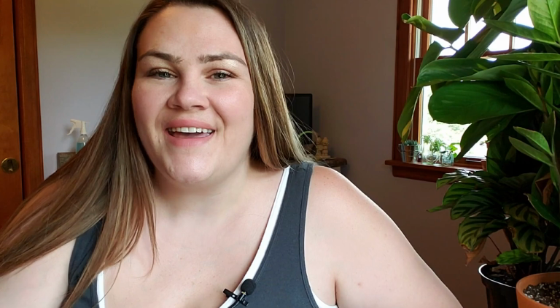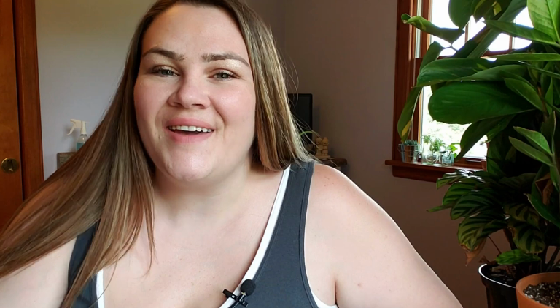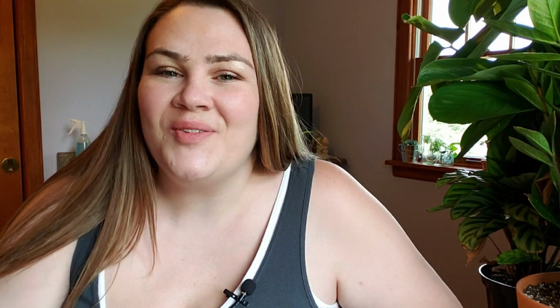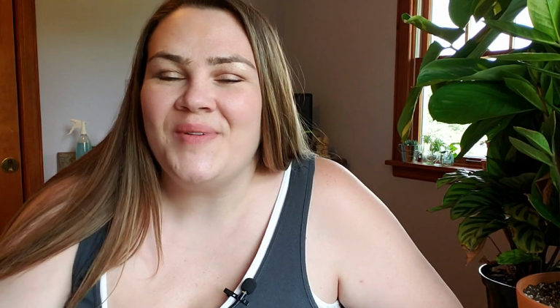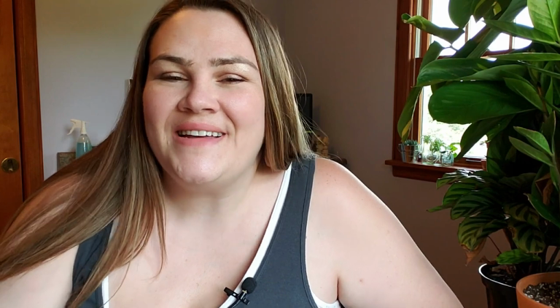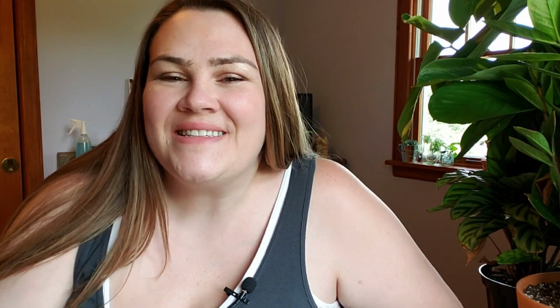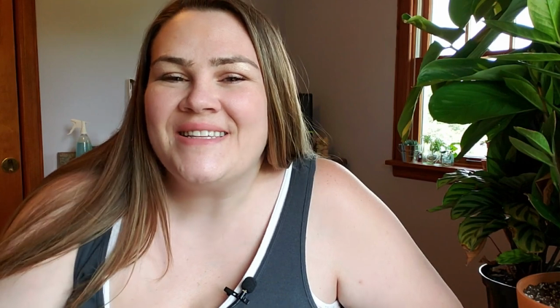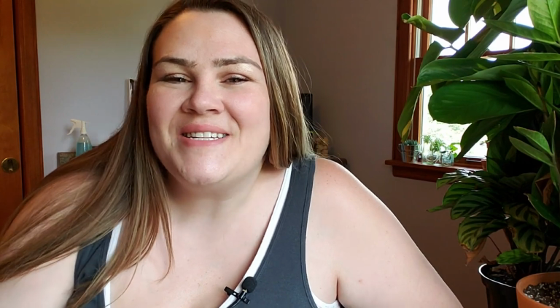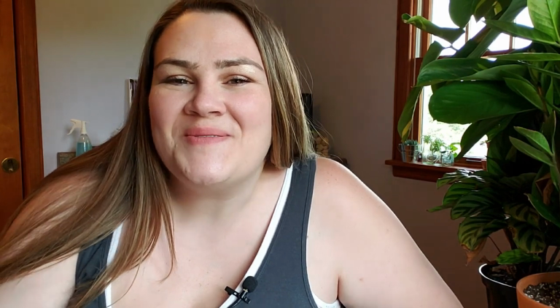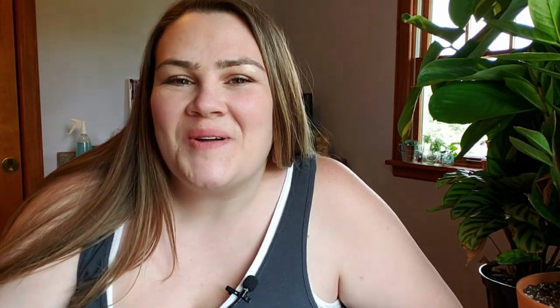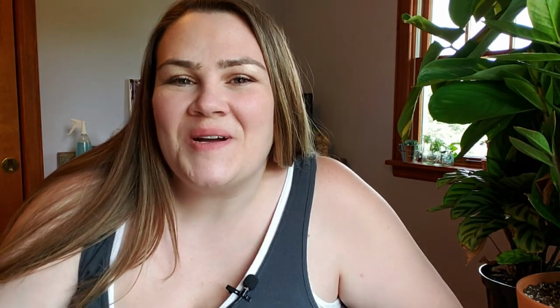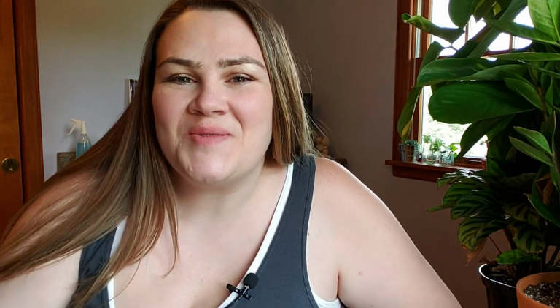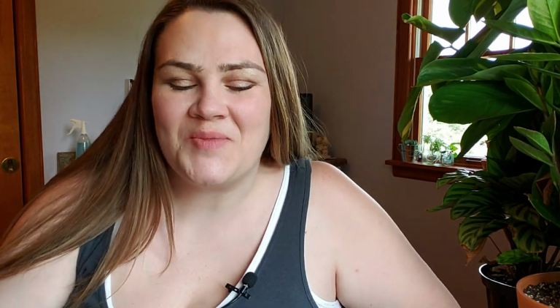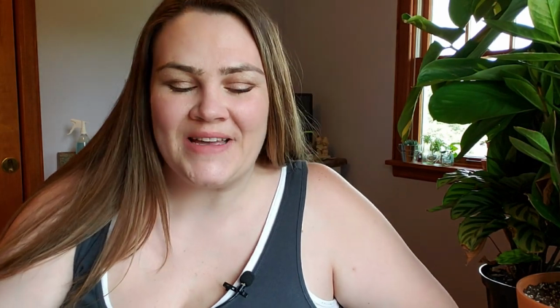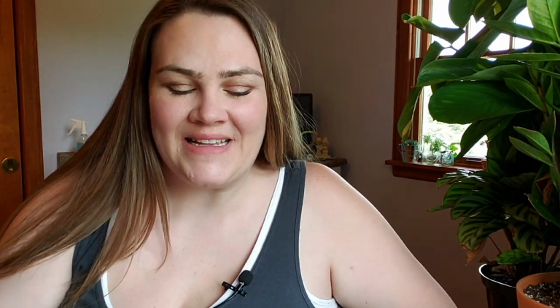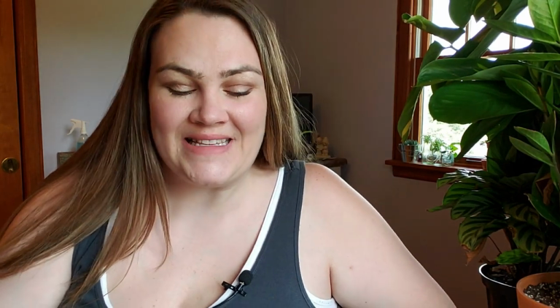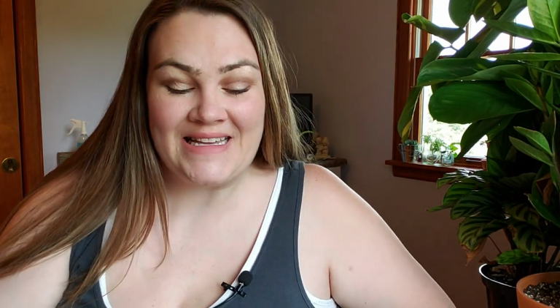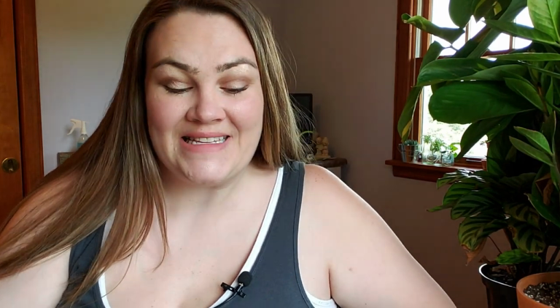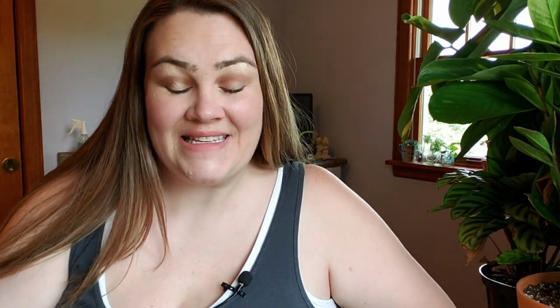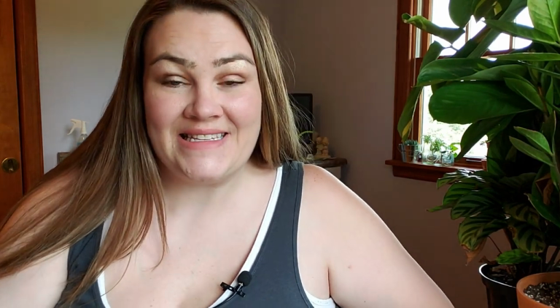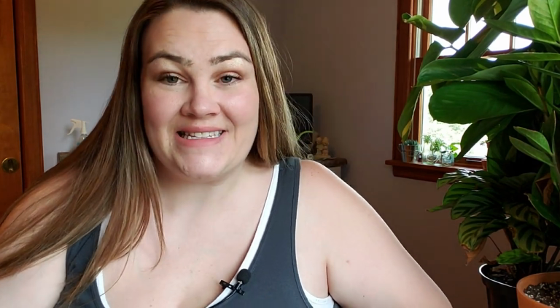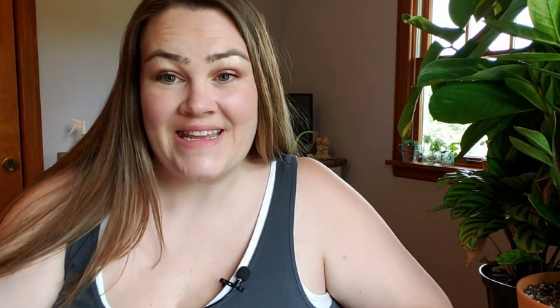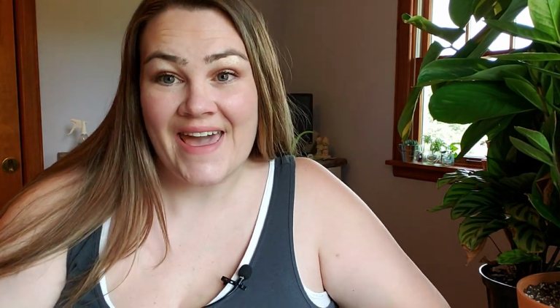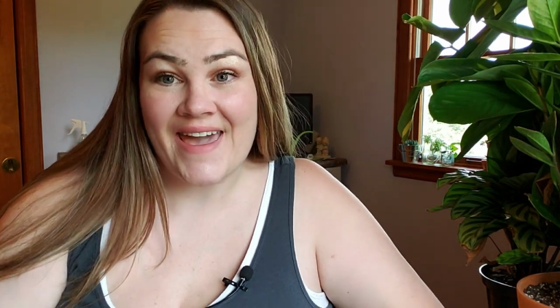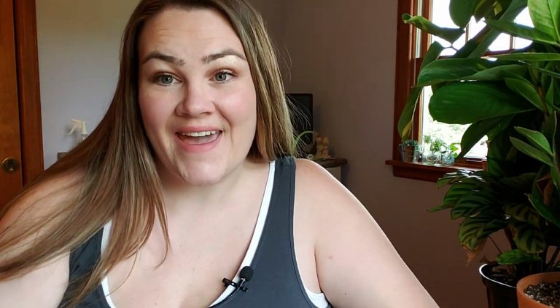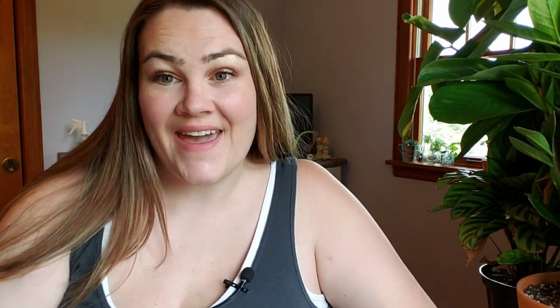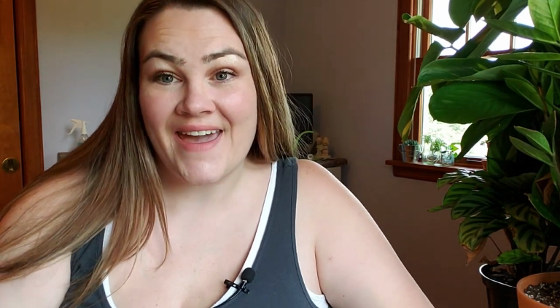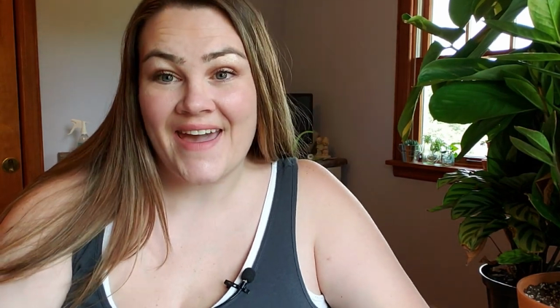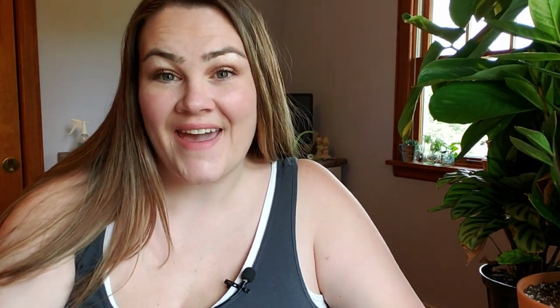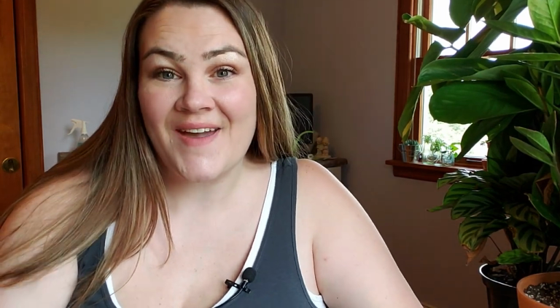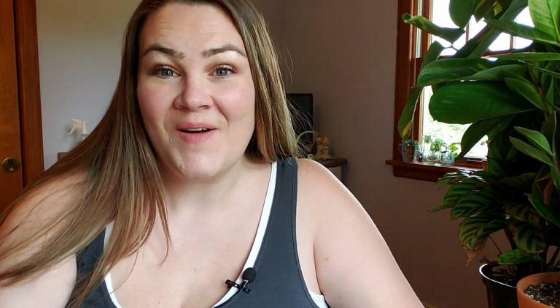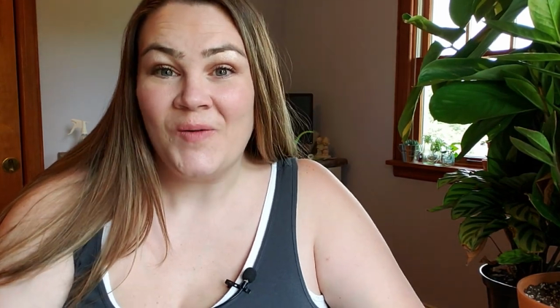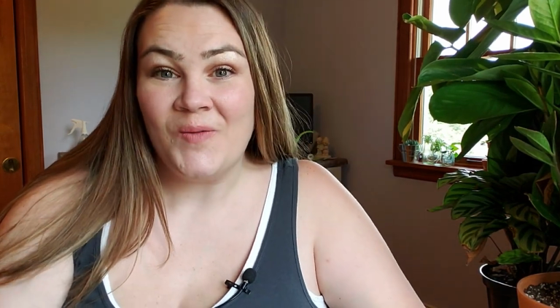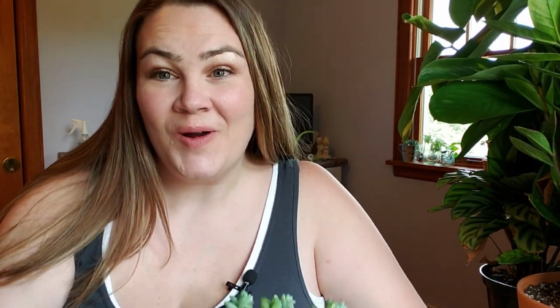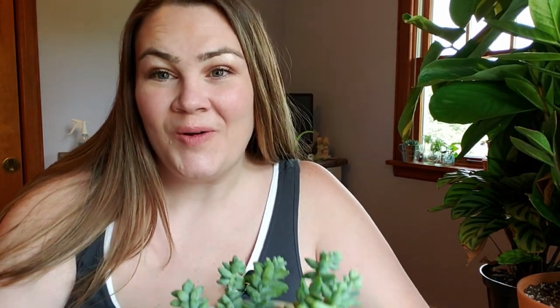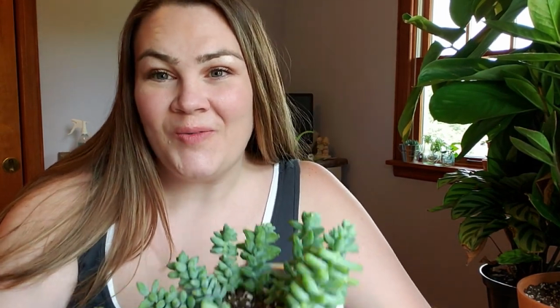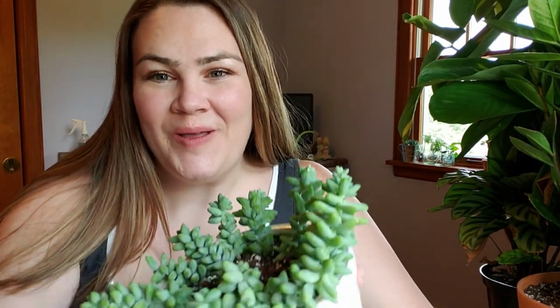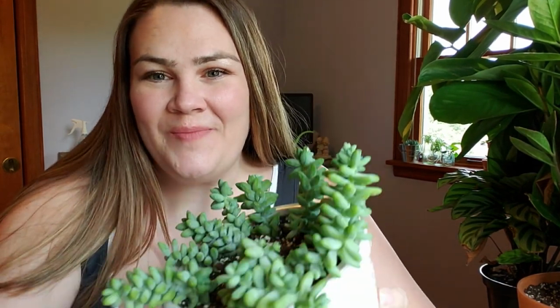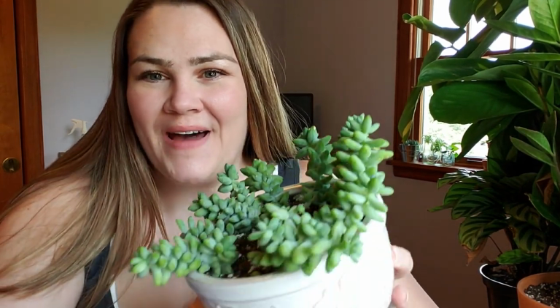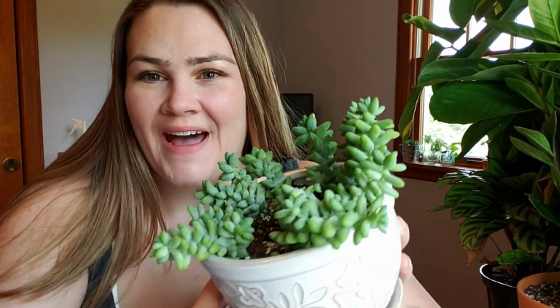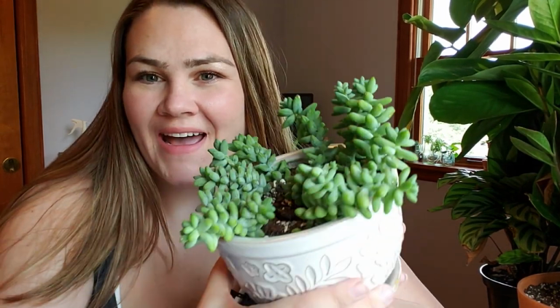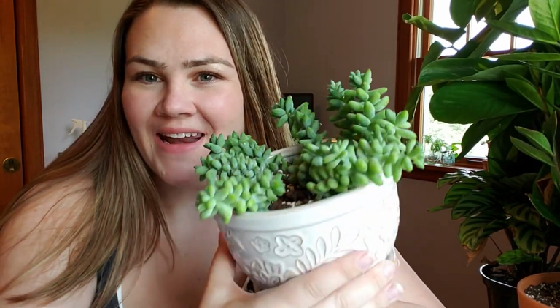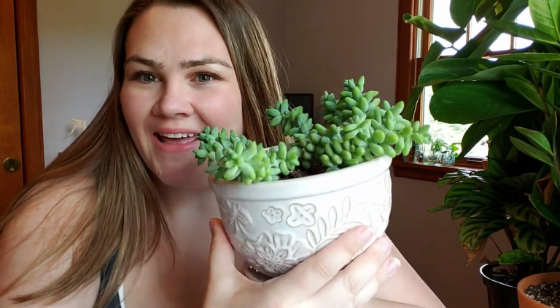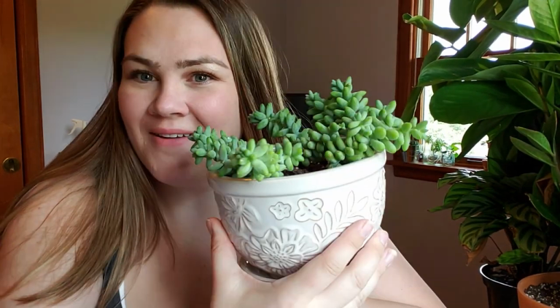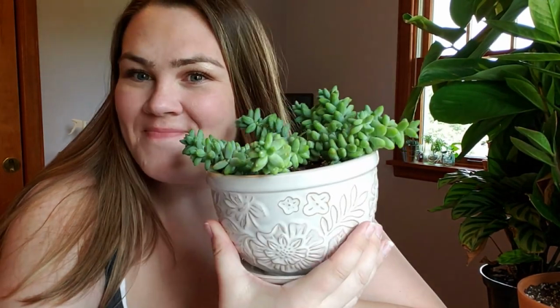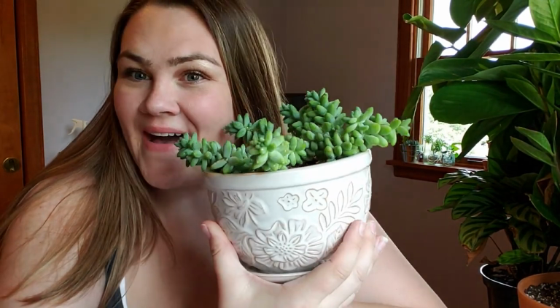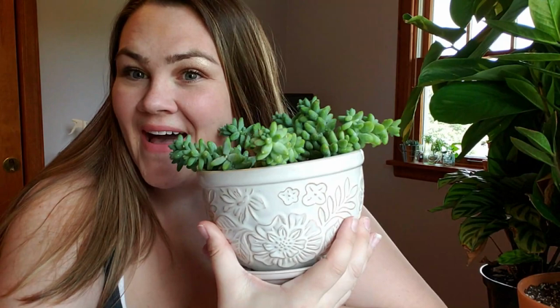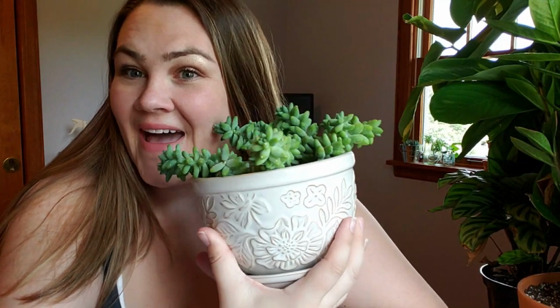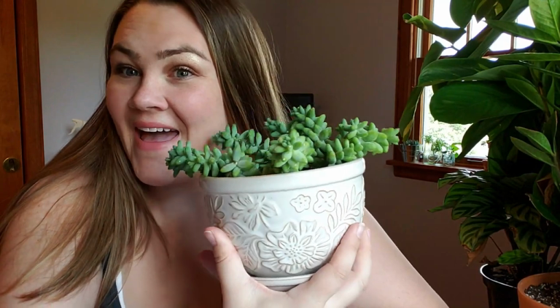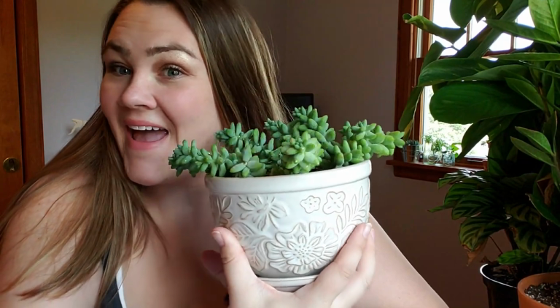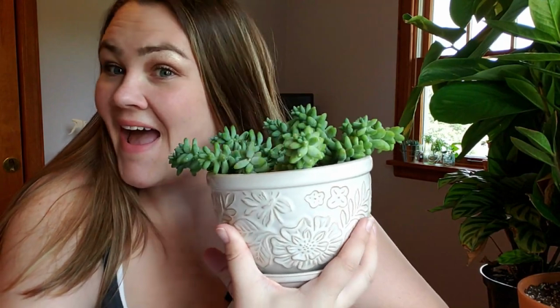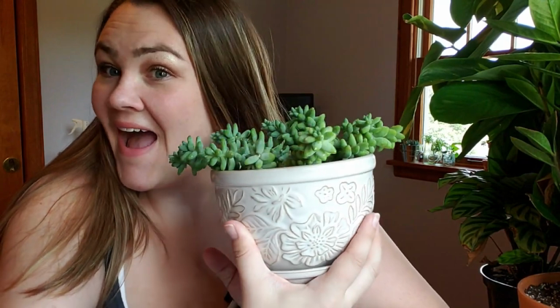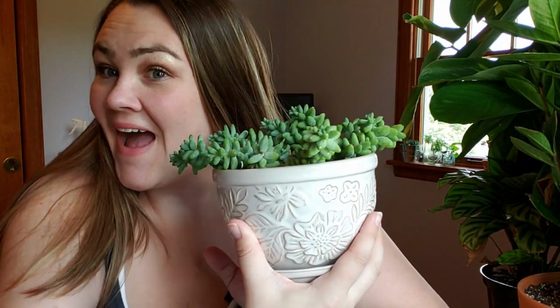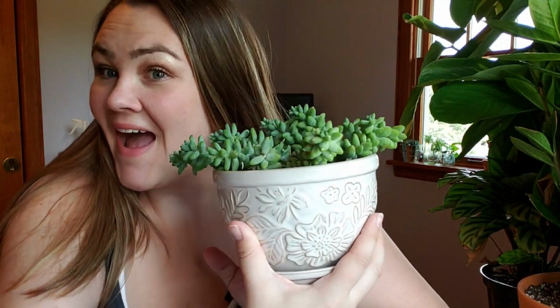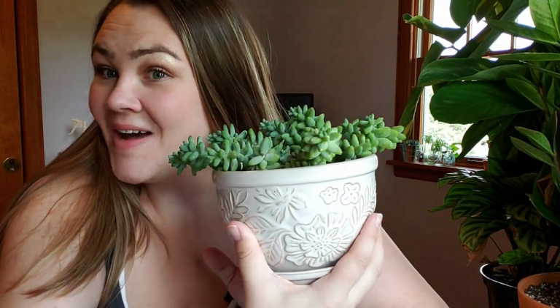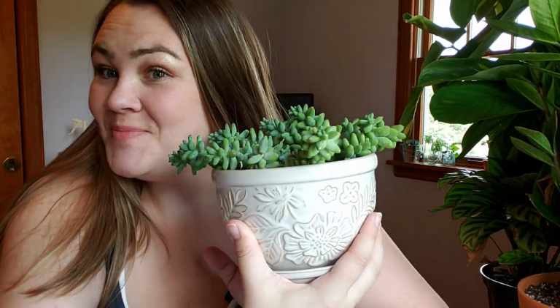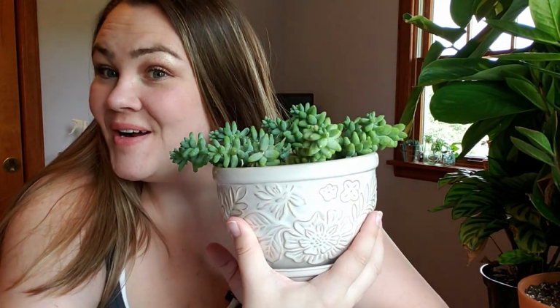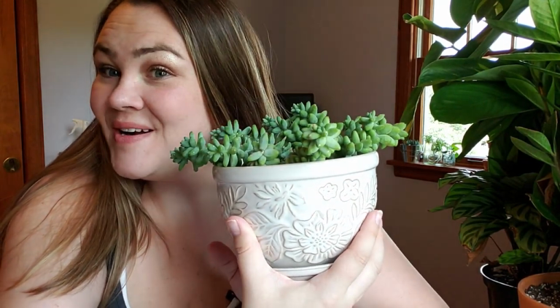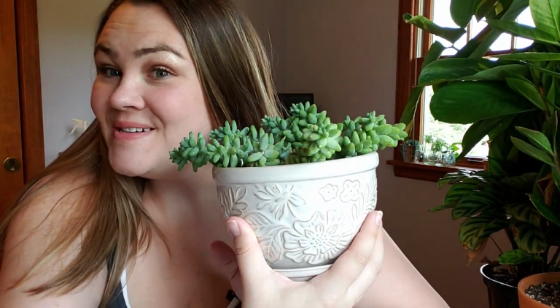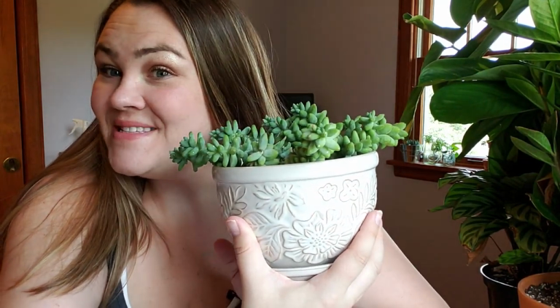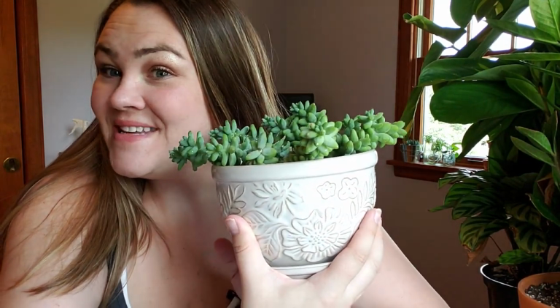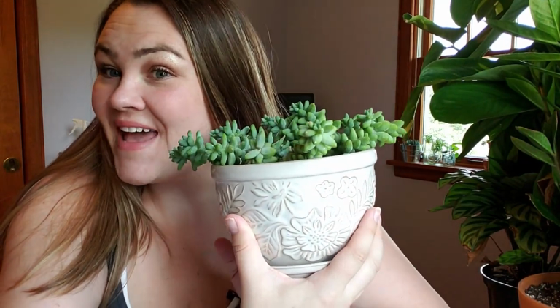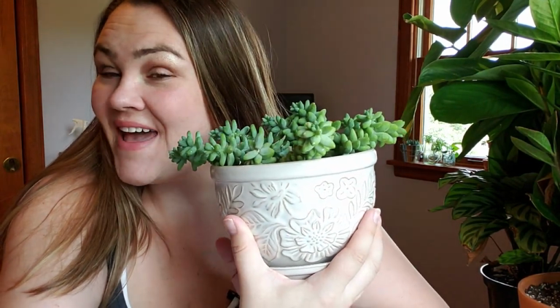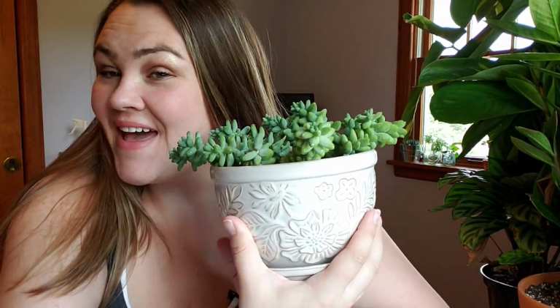Hey everybody, it's Alisha with Graceful Plants and today we're repotting my burrow's tail.